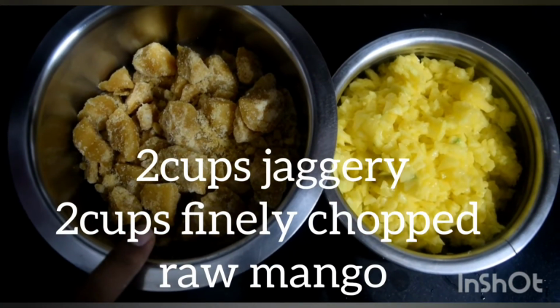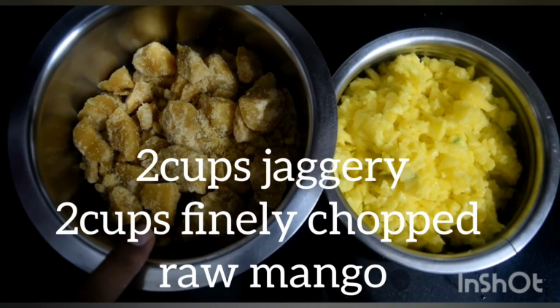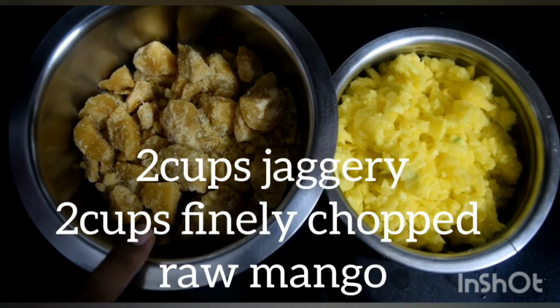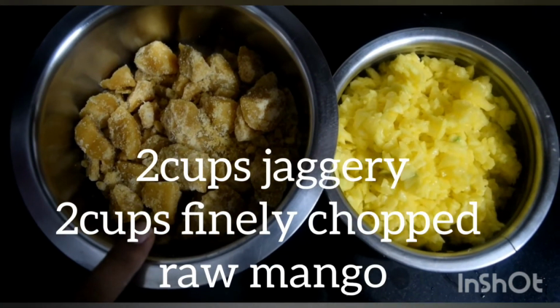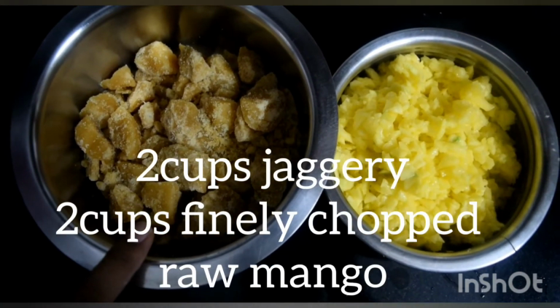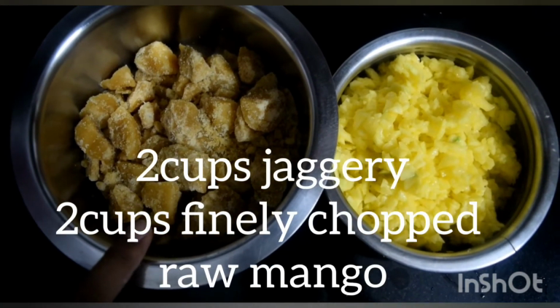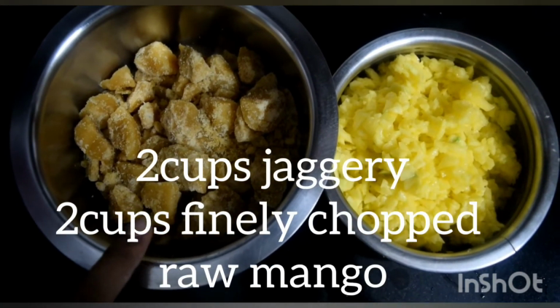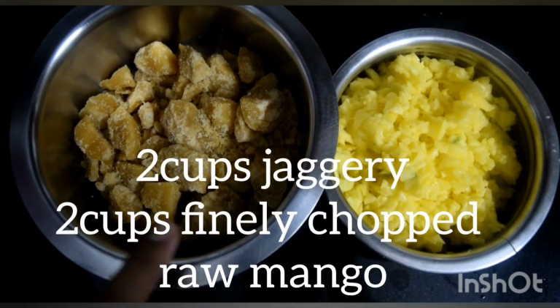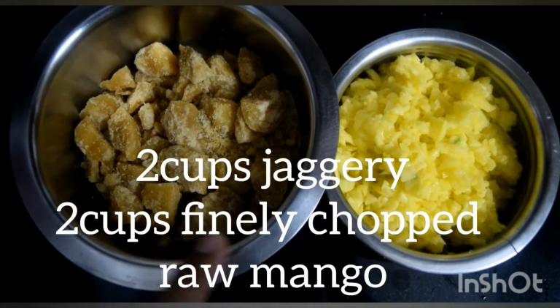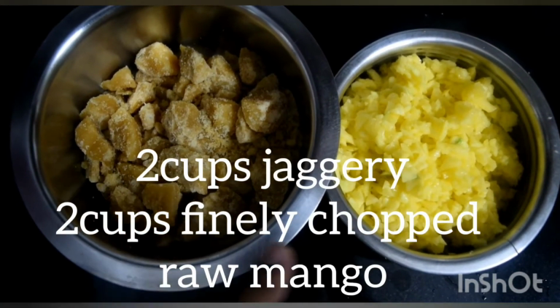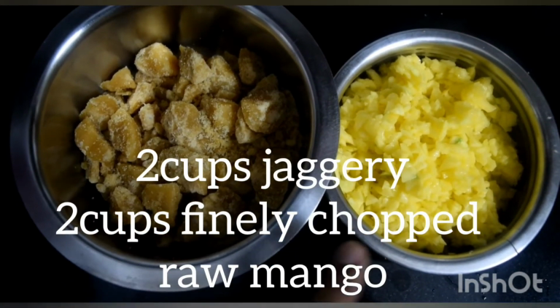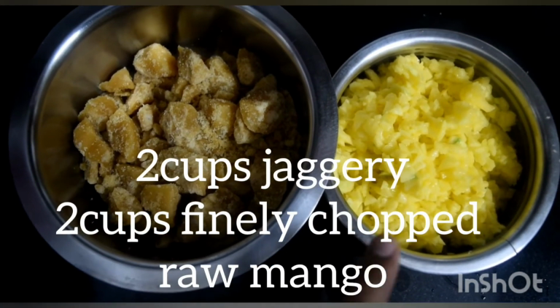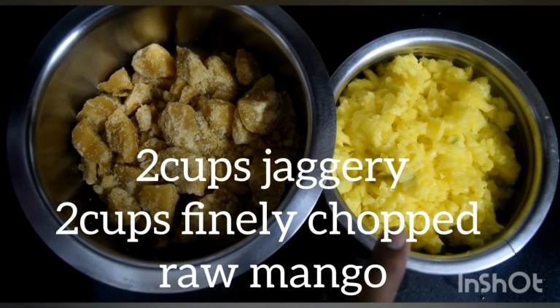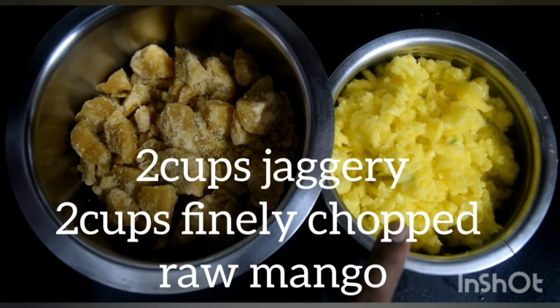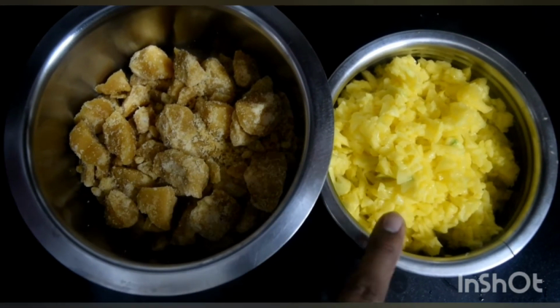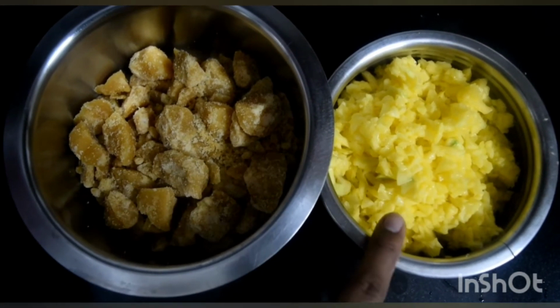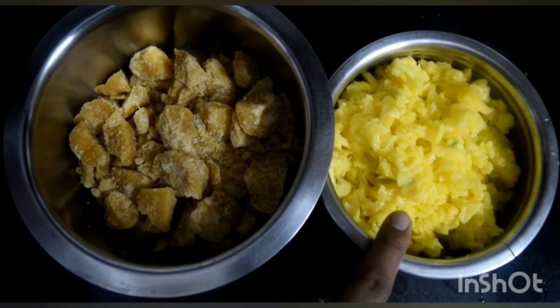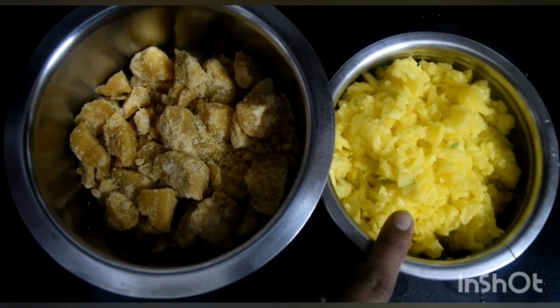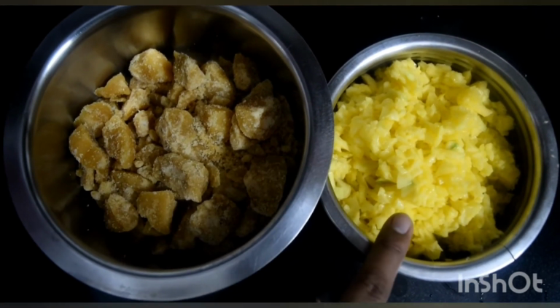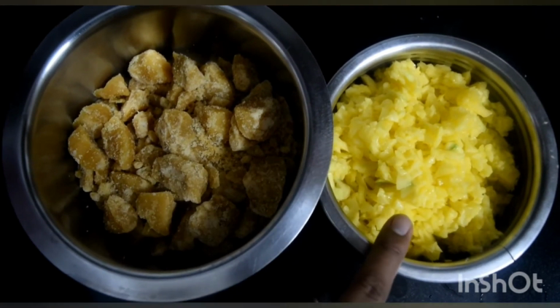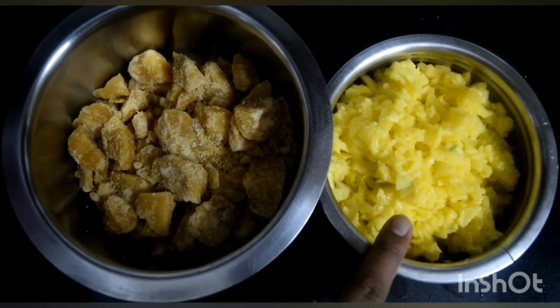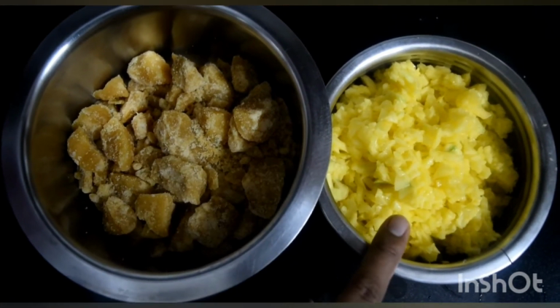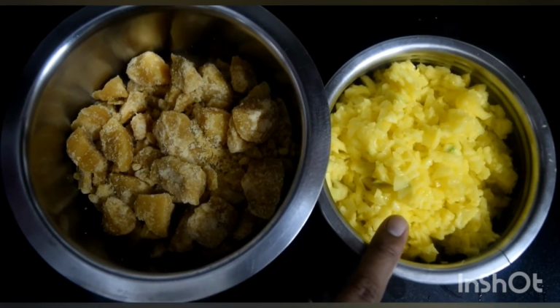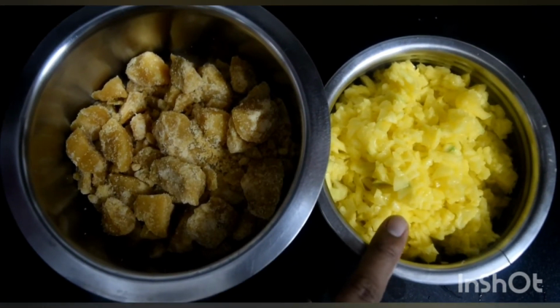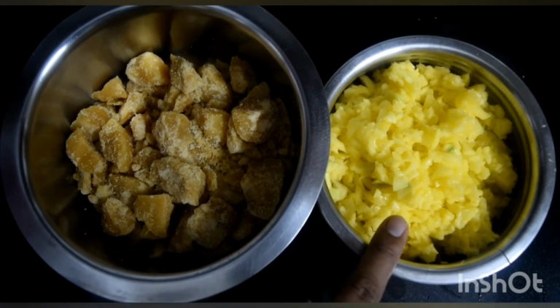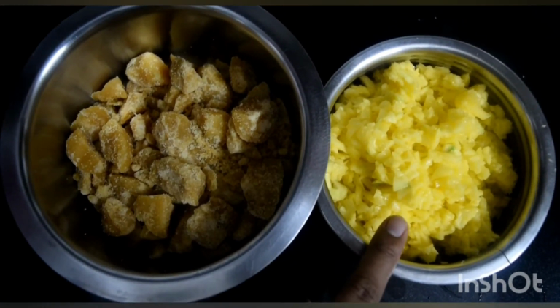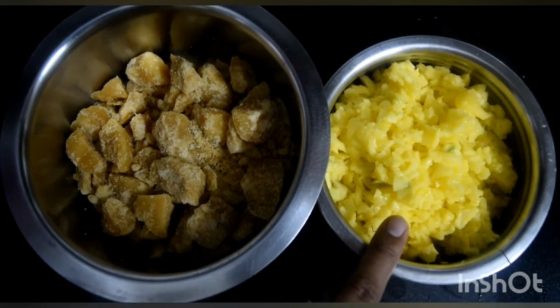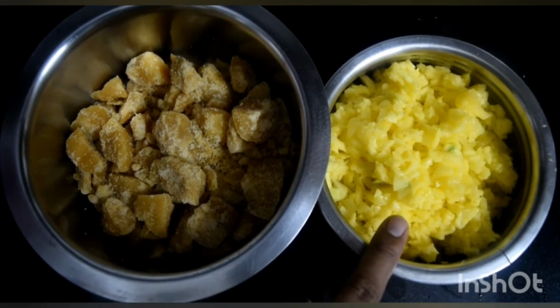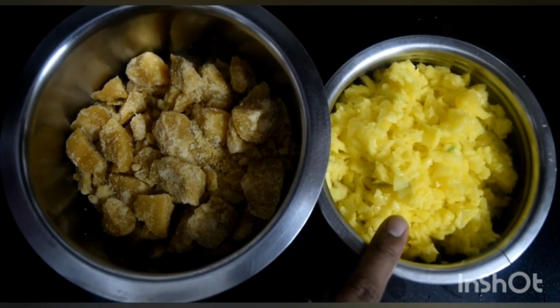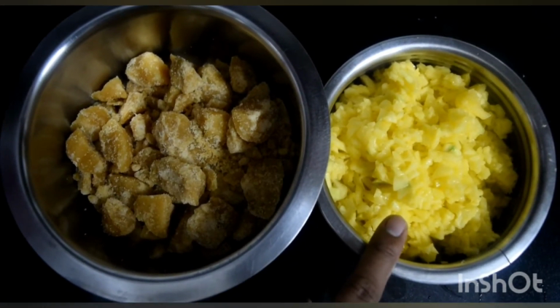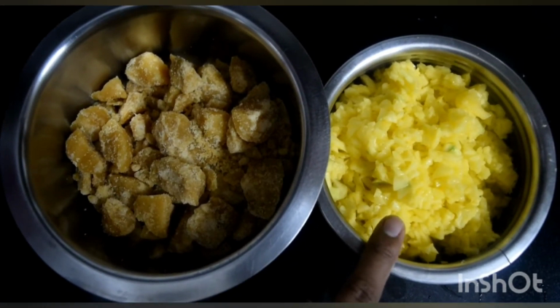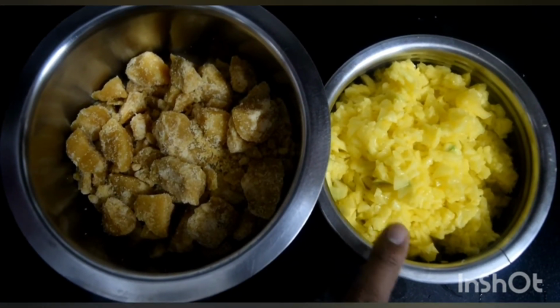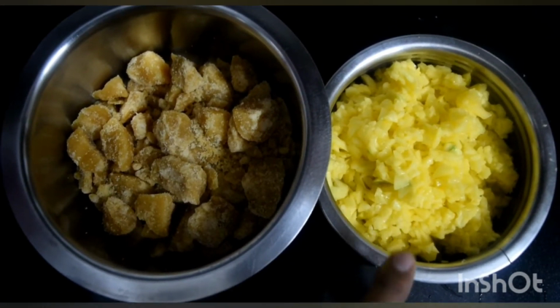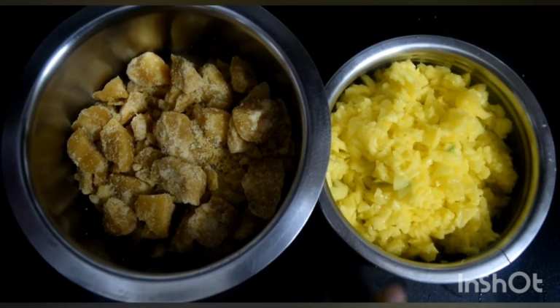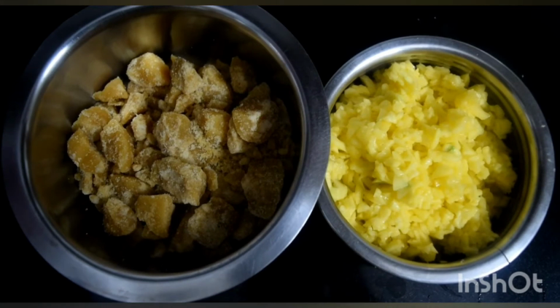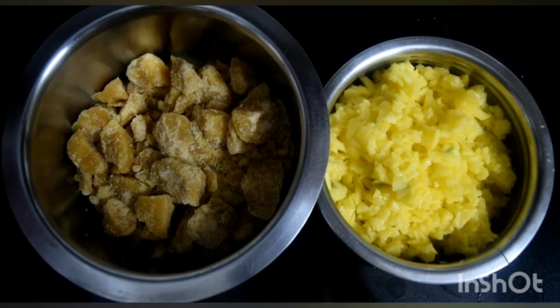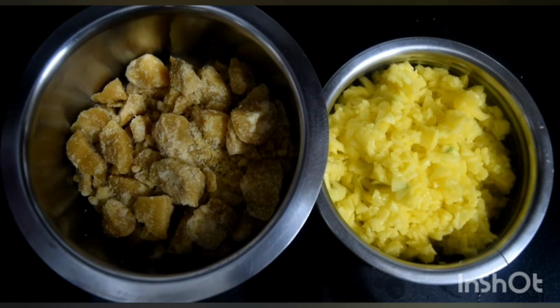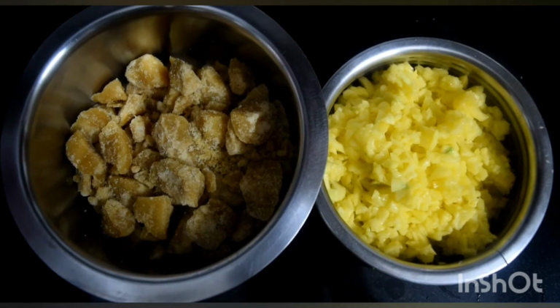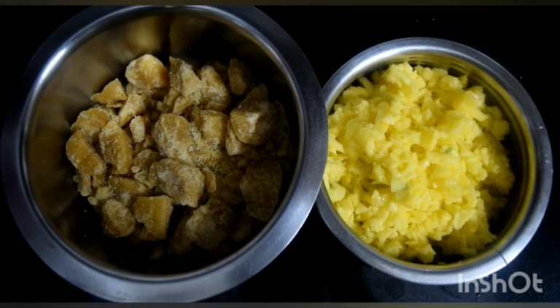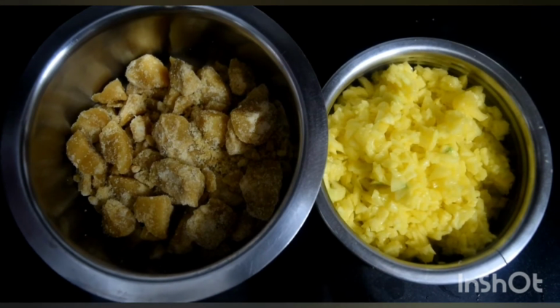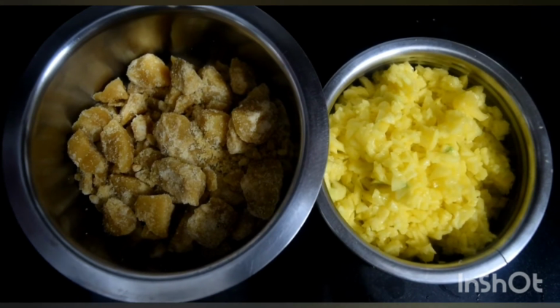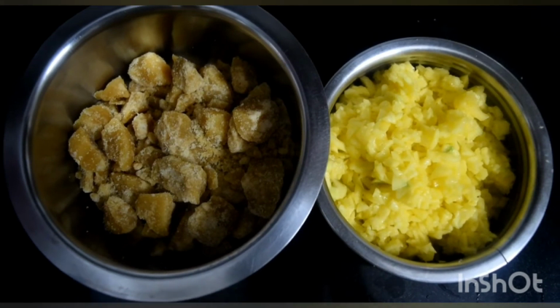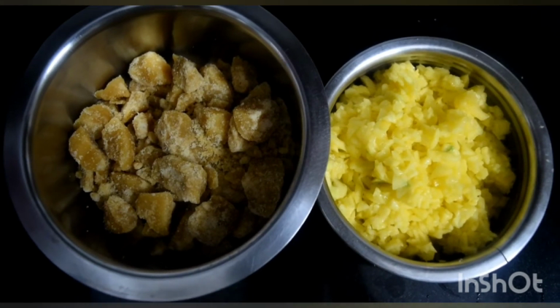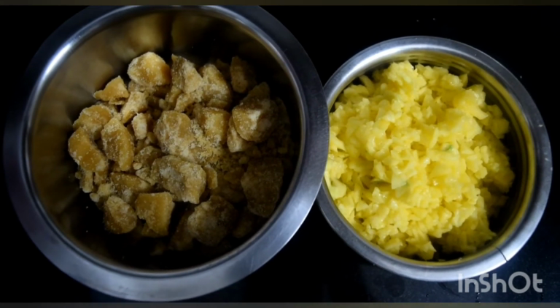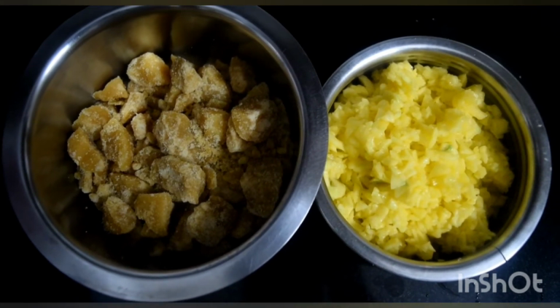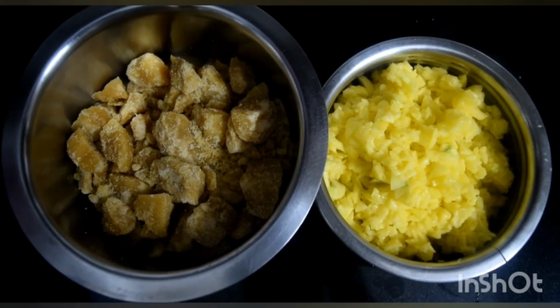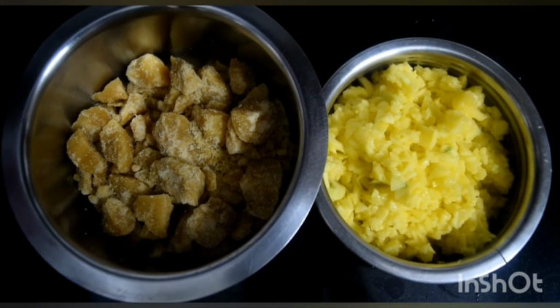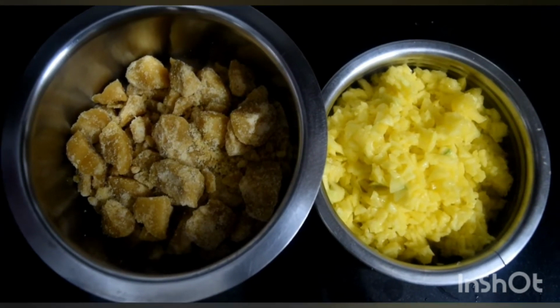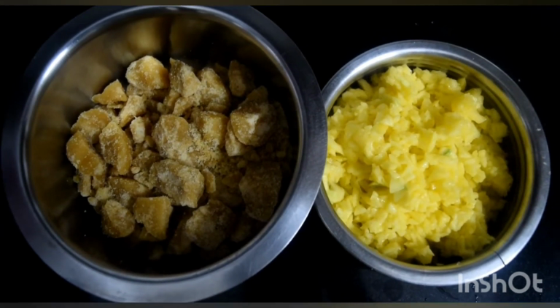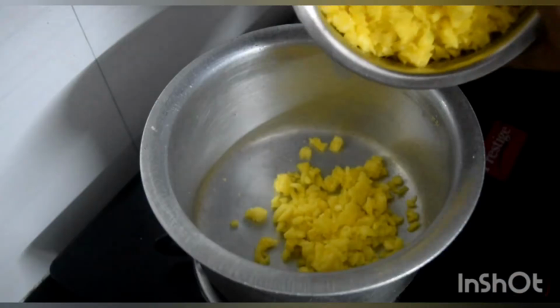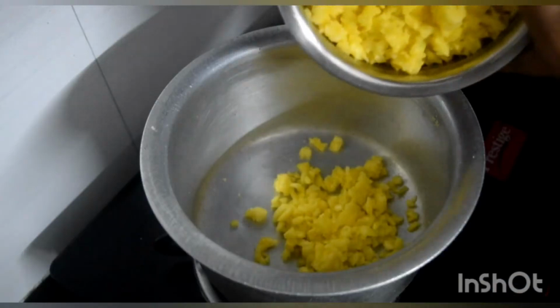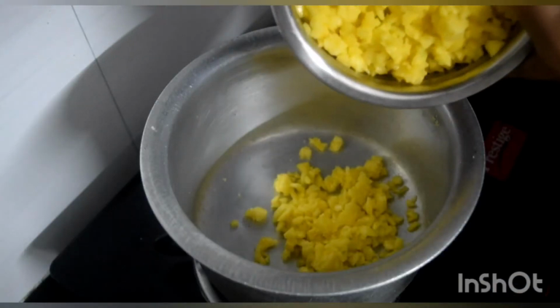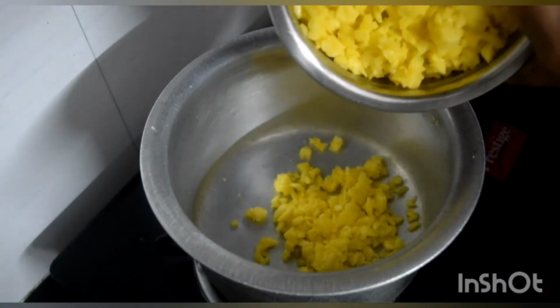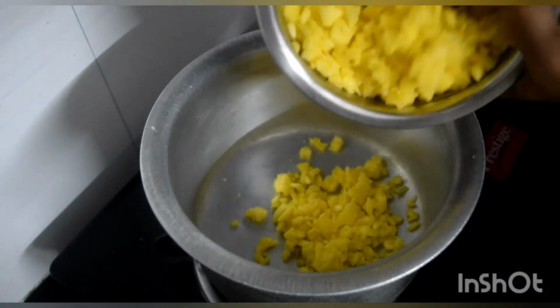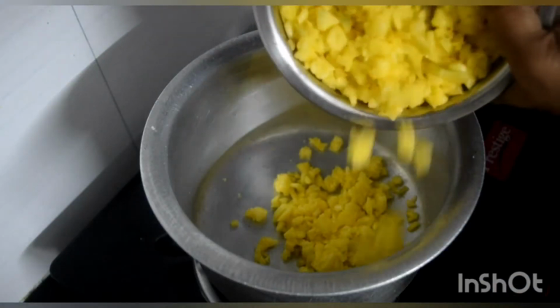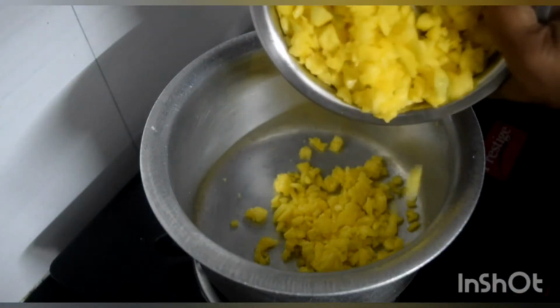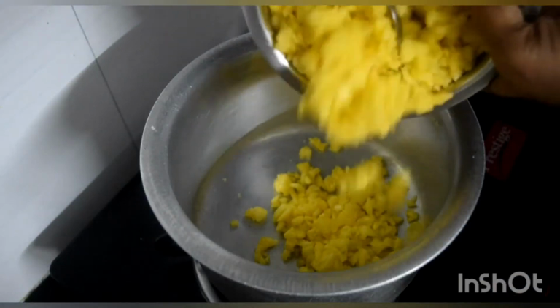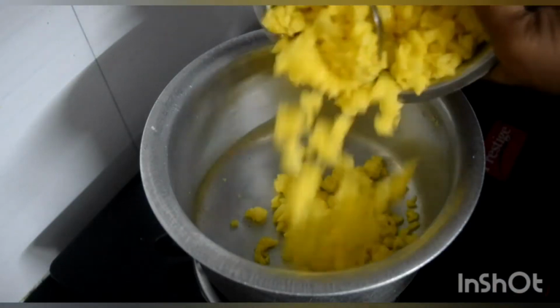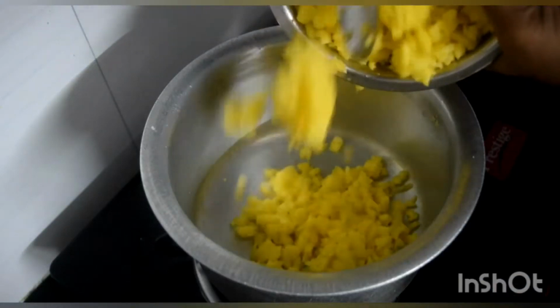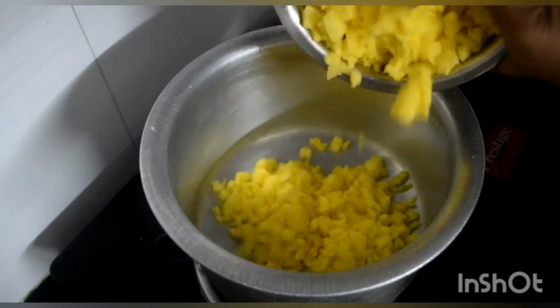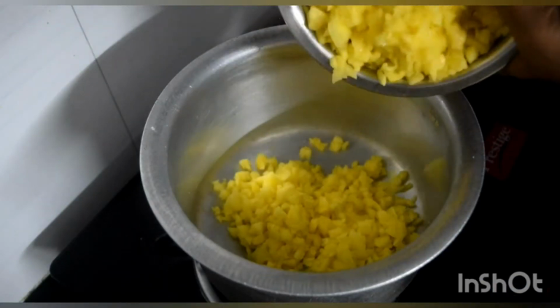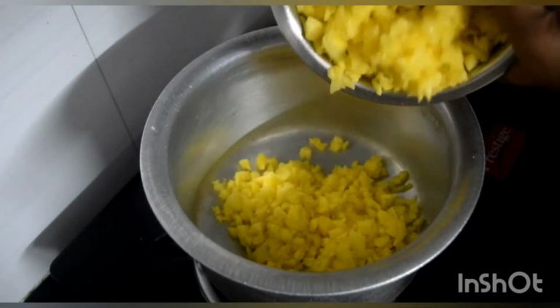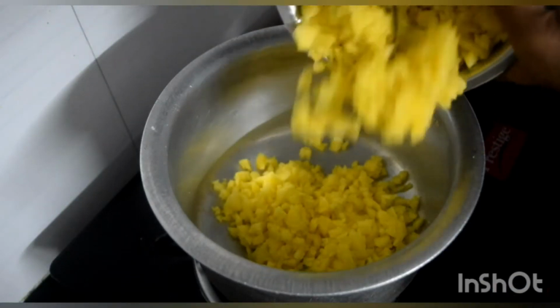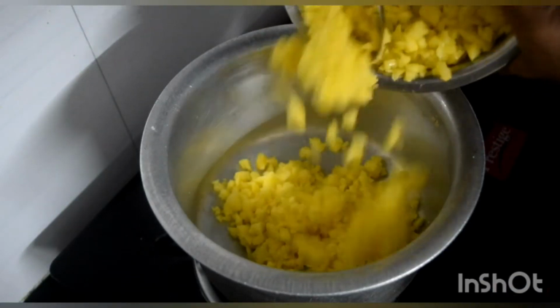Take two cups of jaggery and two cups of finely chopped mango. You can even grate the mango — I've used finely chopped mango.